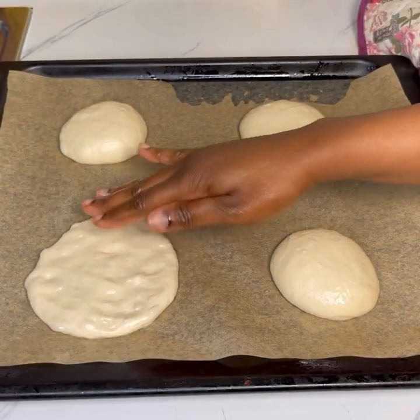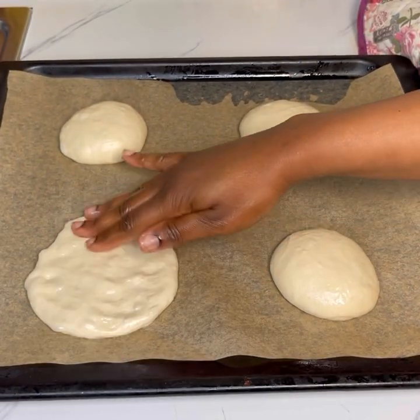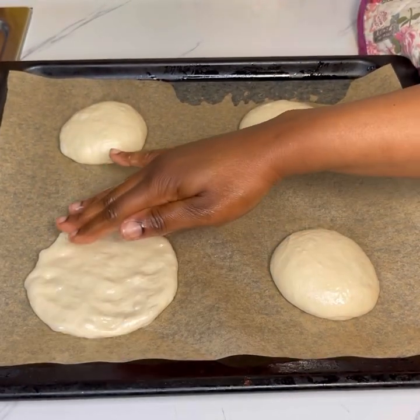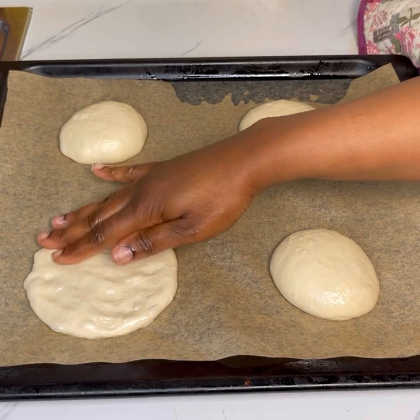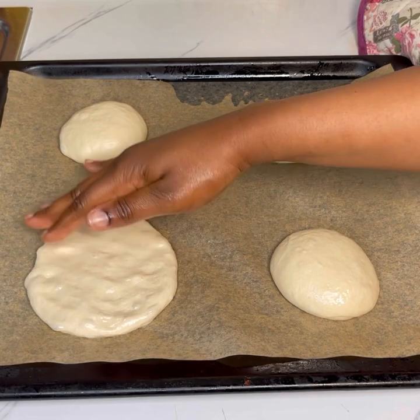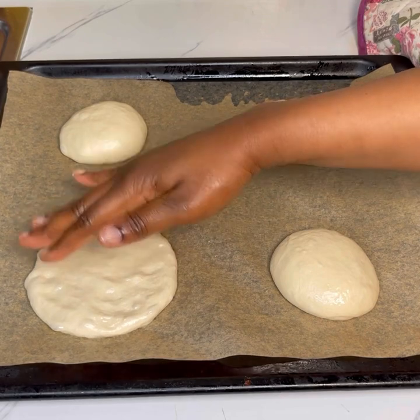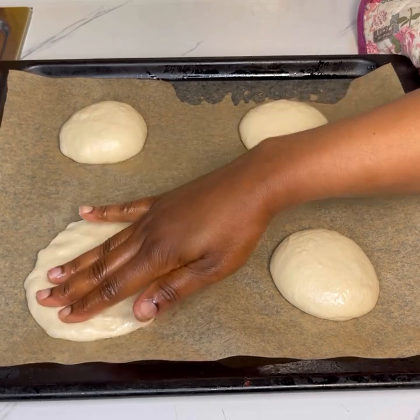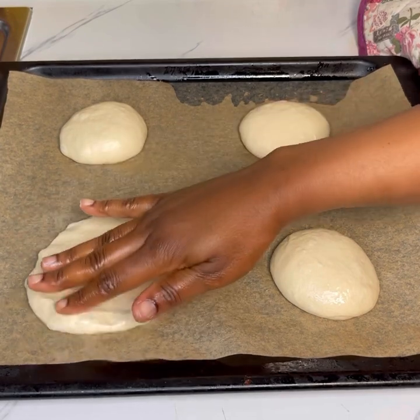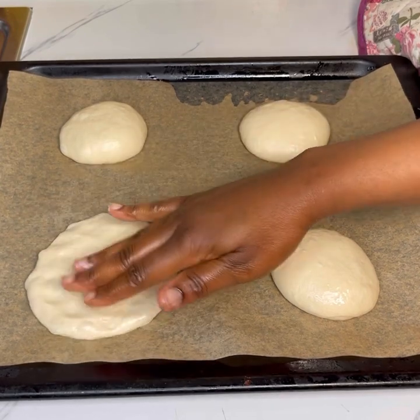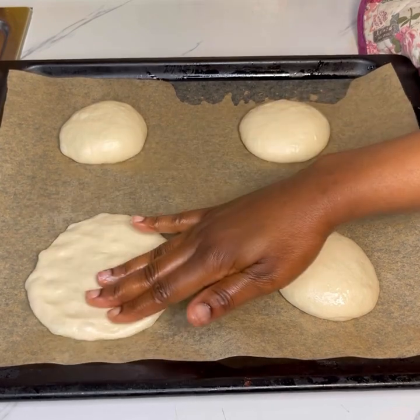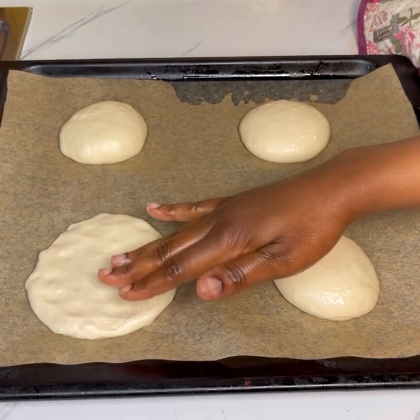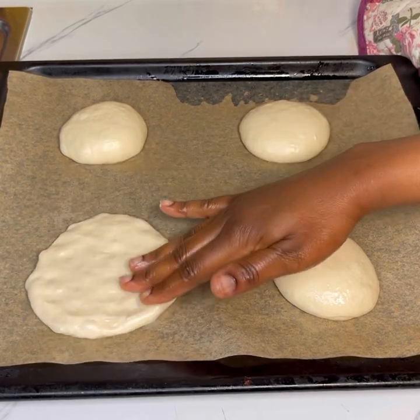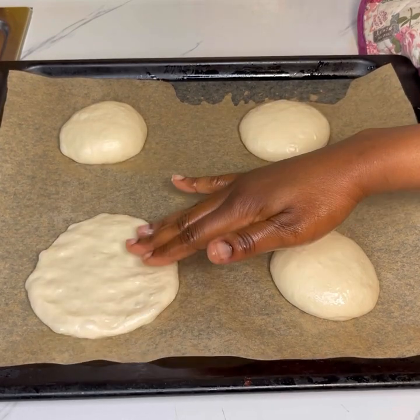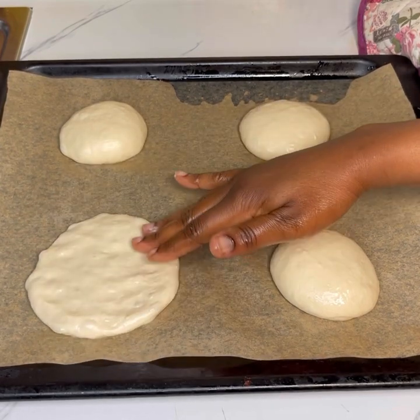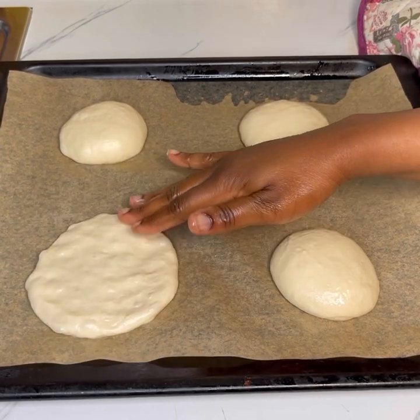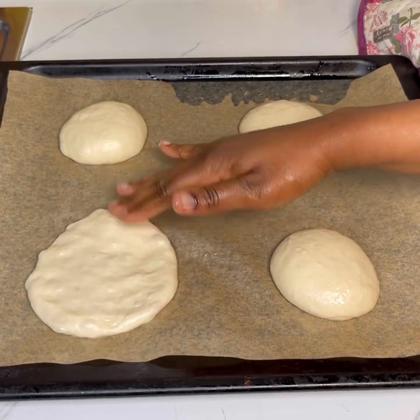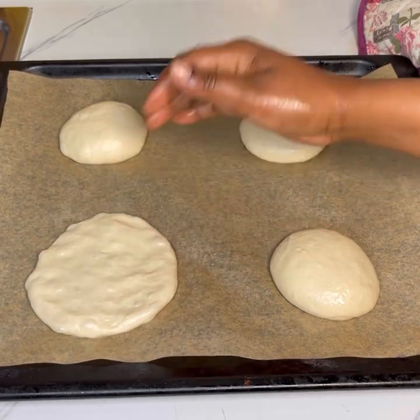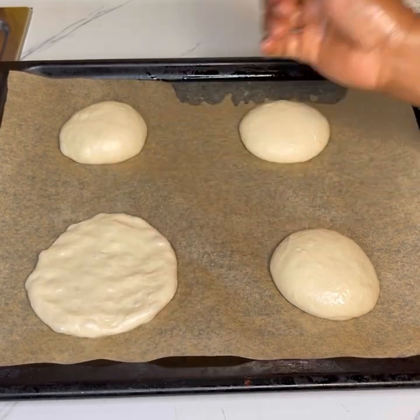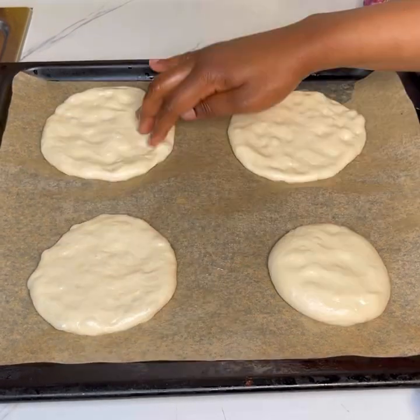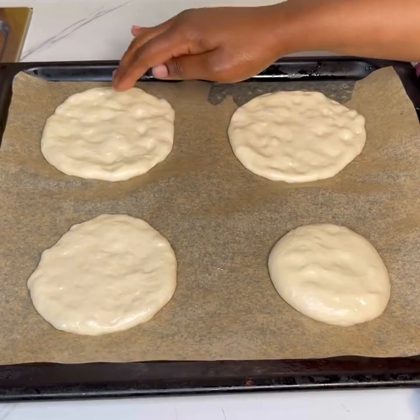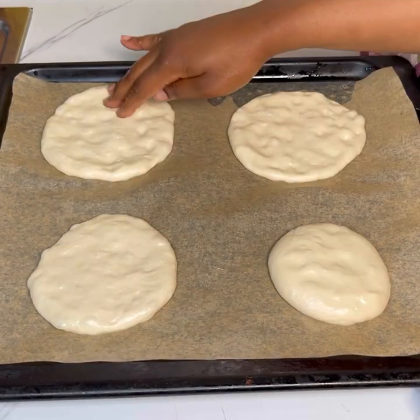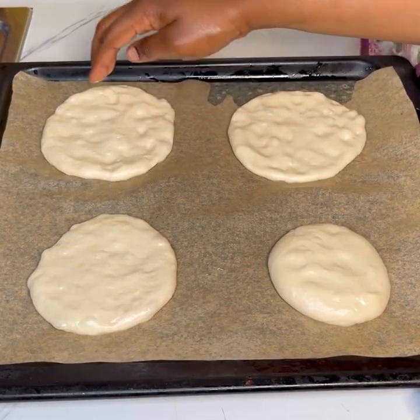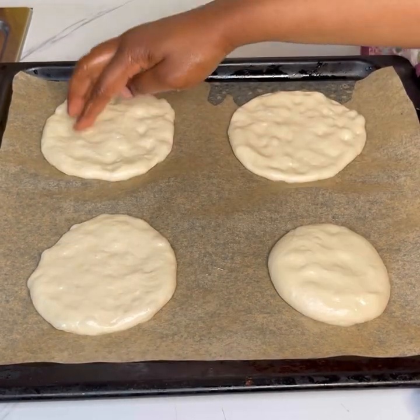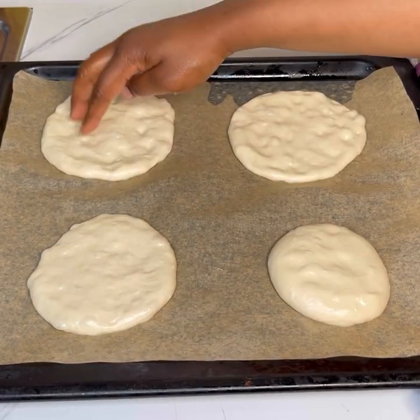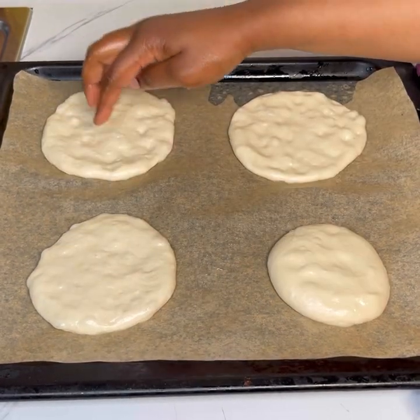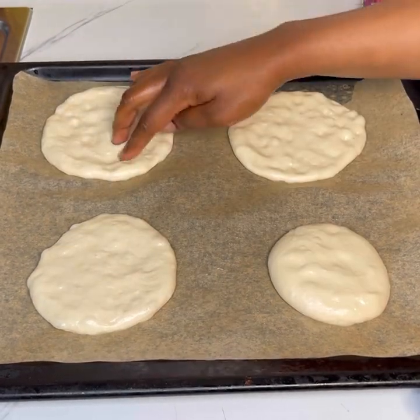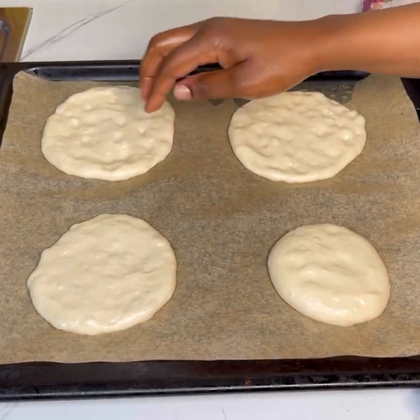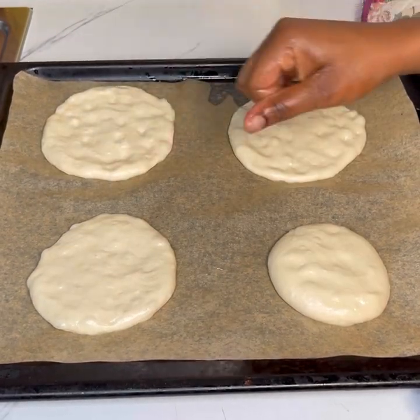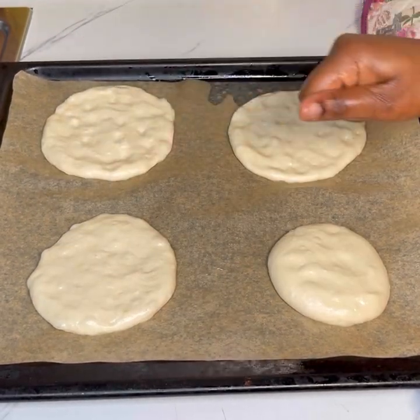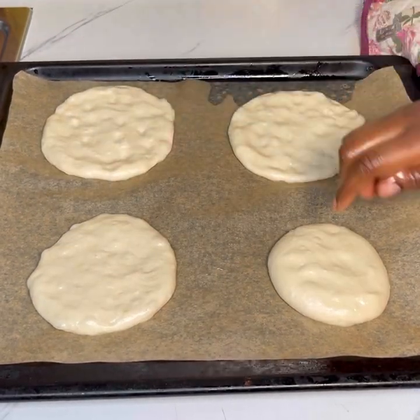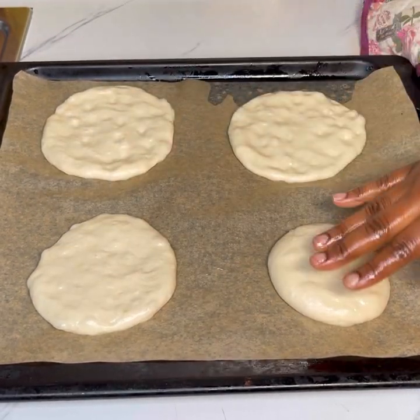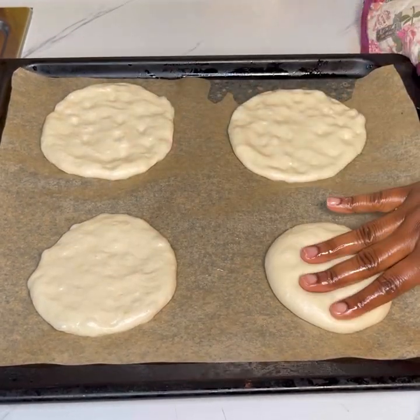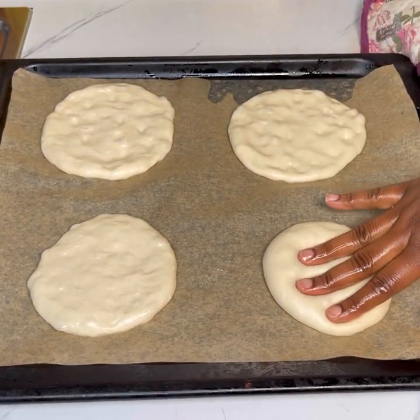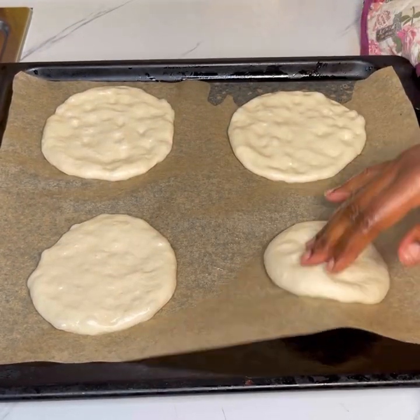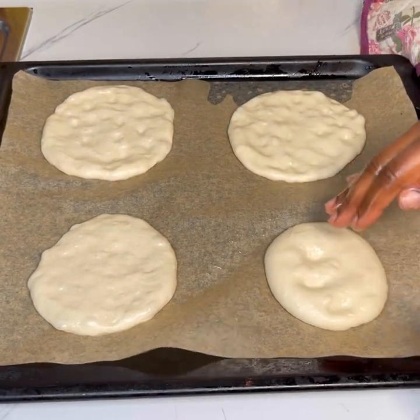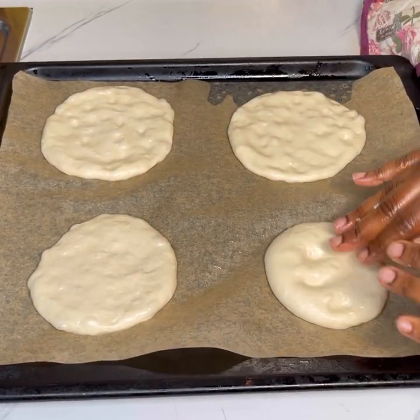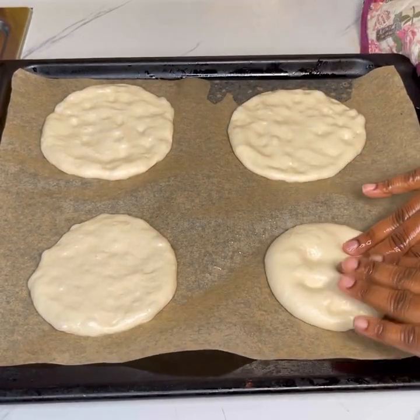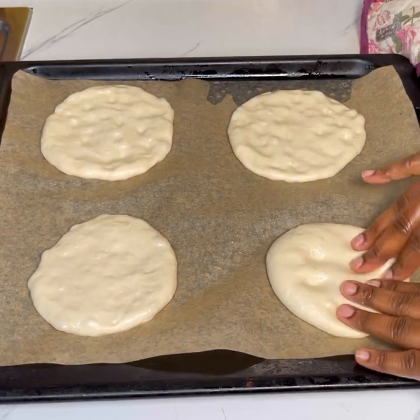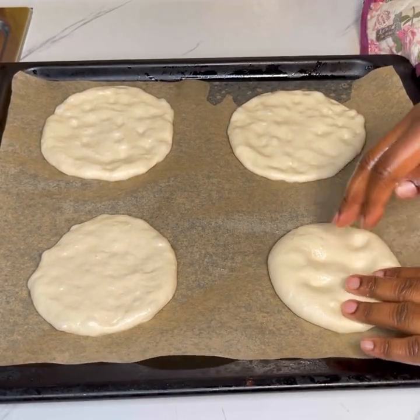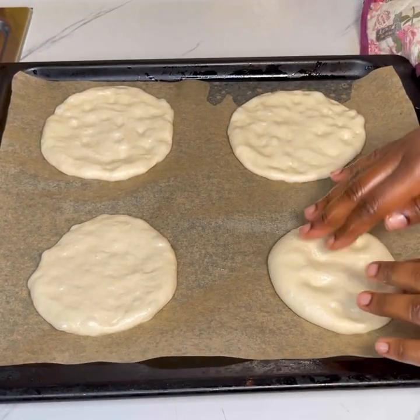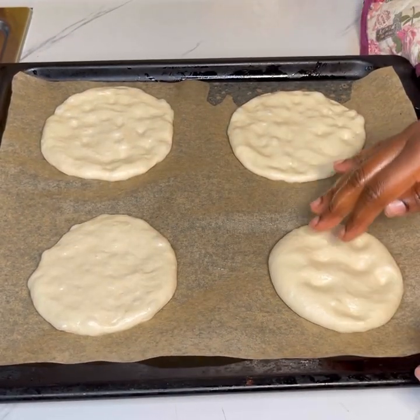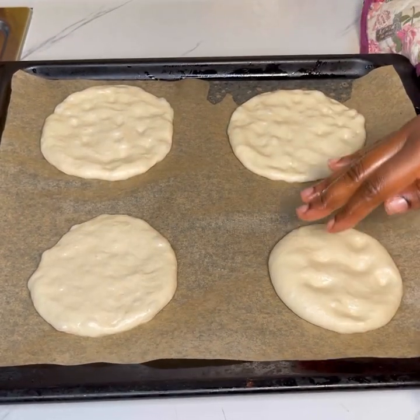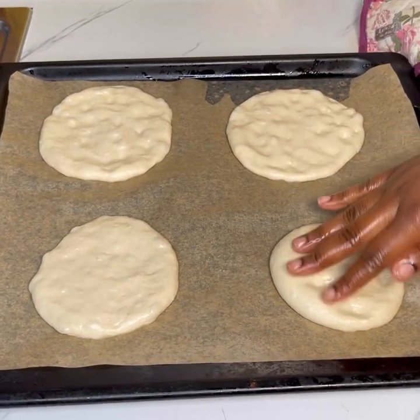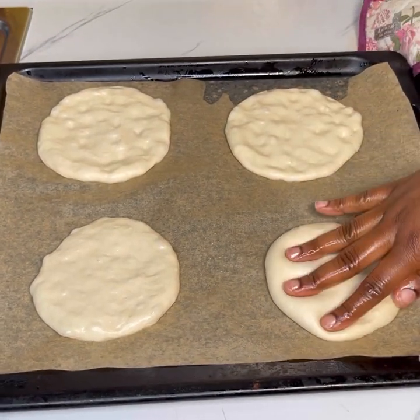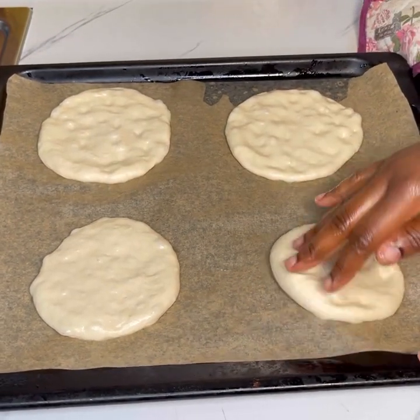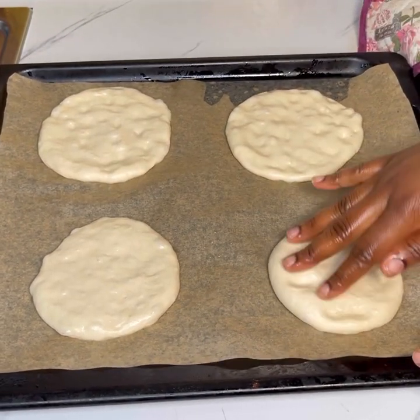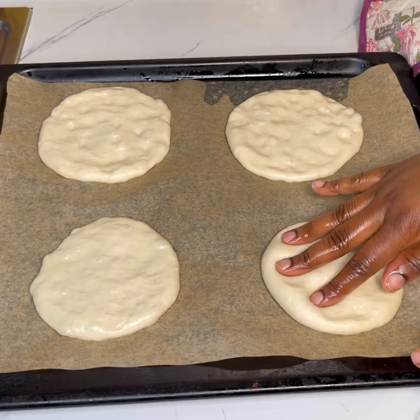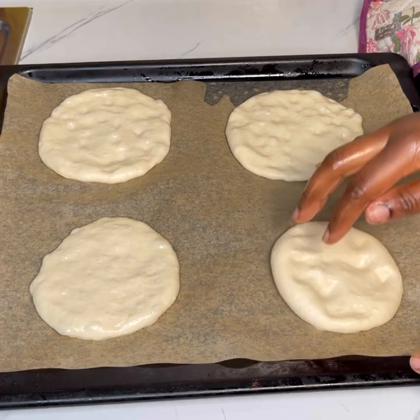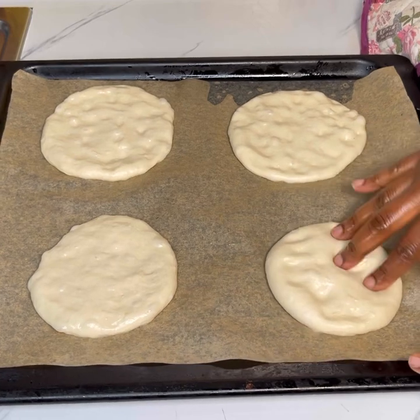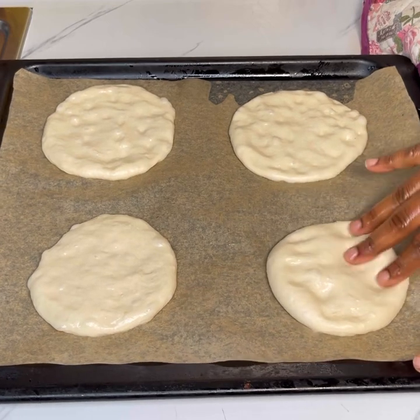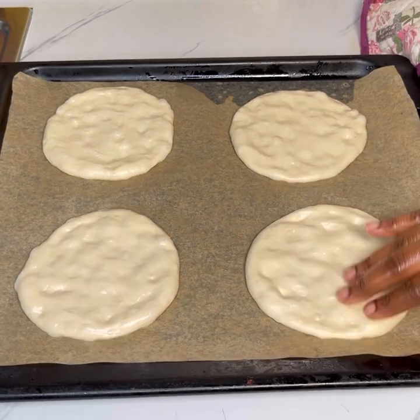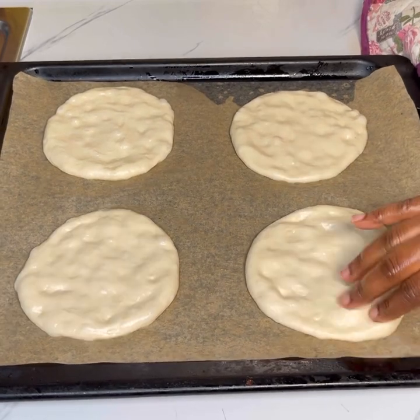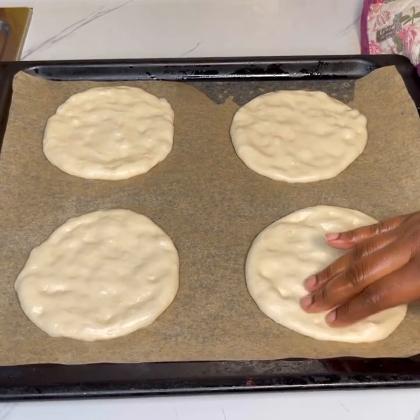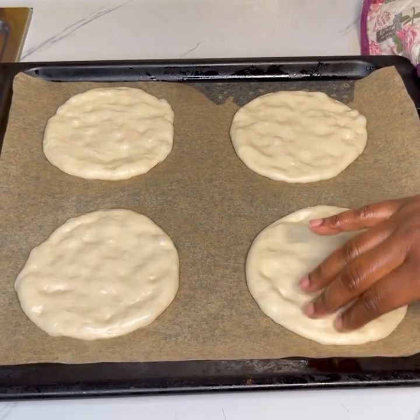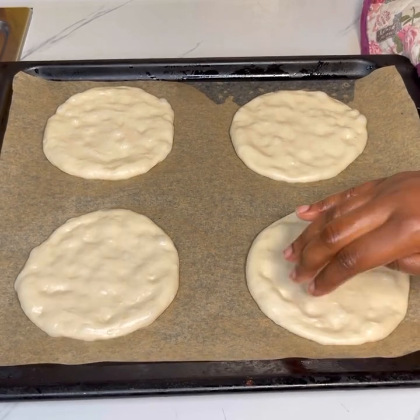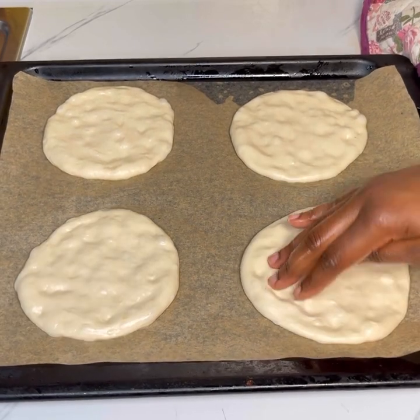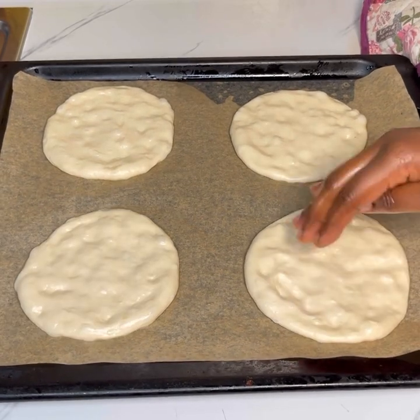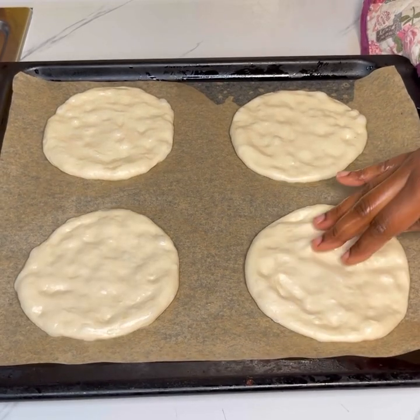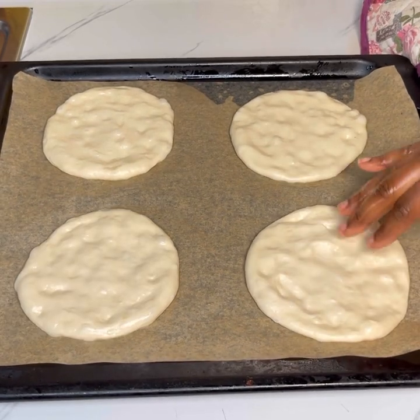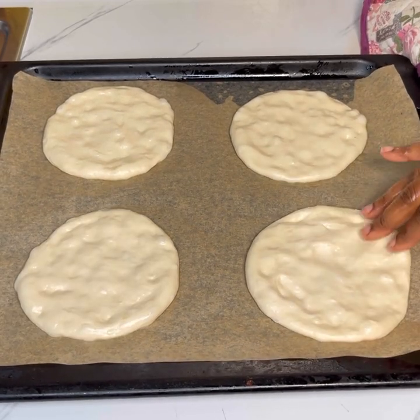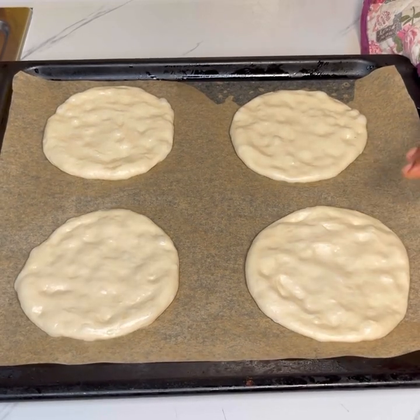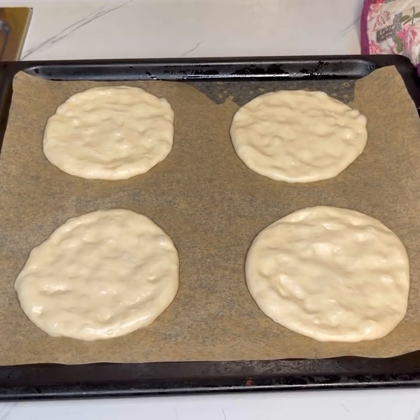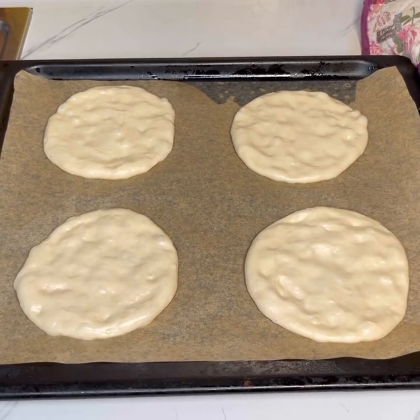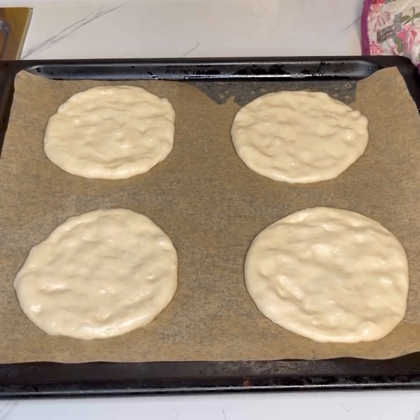Arrange them on your baking tray like this, then spread and flatten each one to get the shape demonstrated in the video.